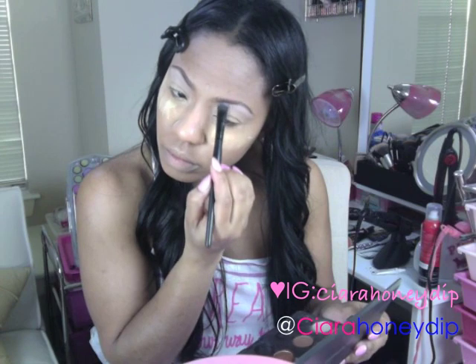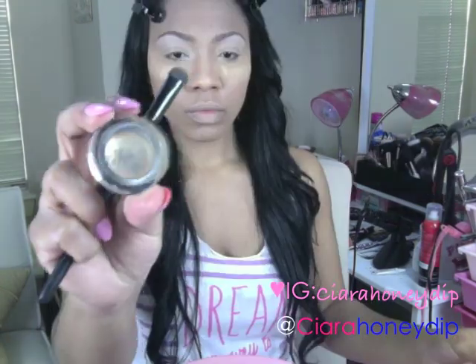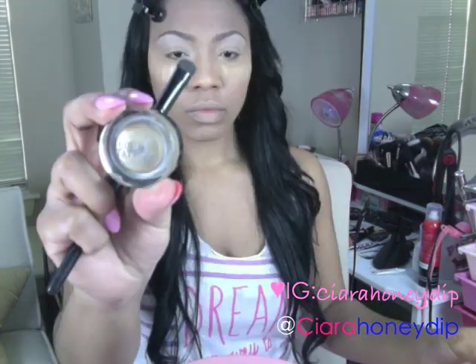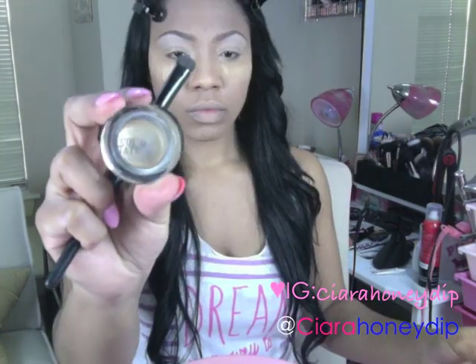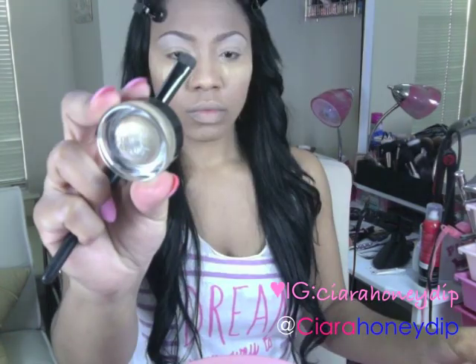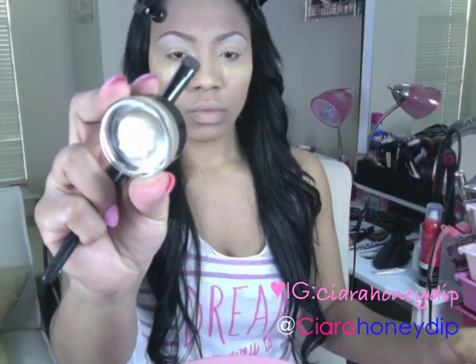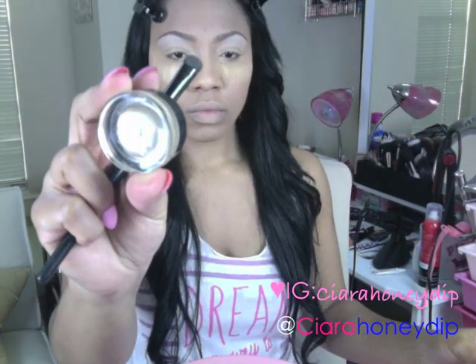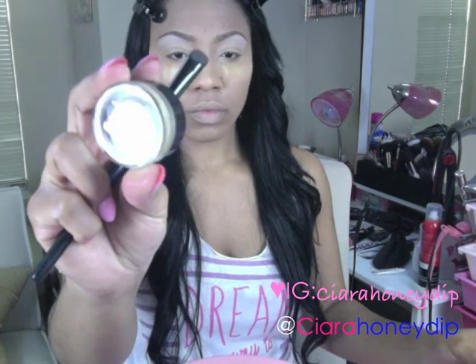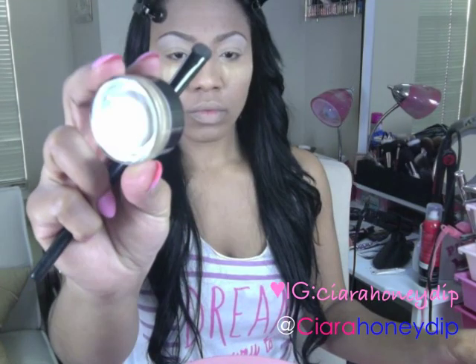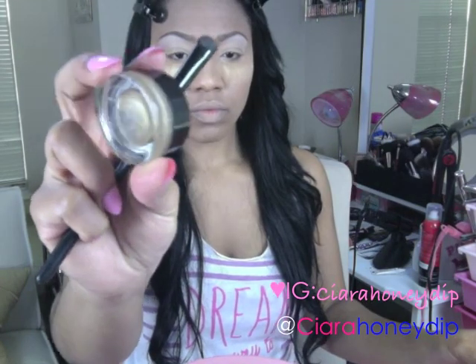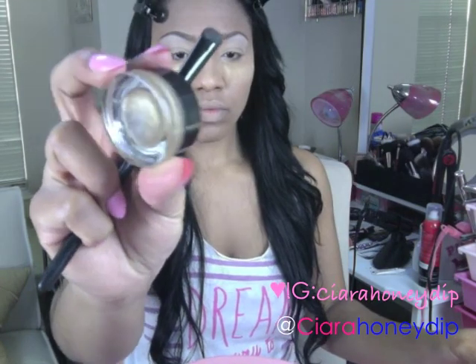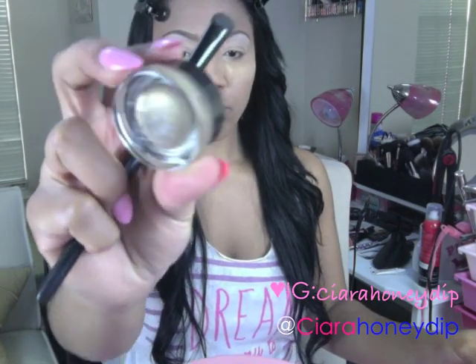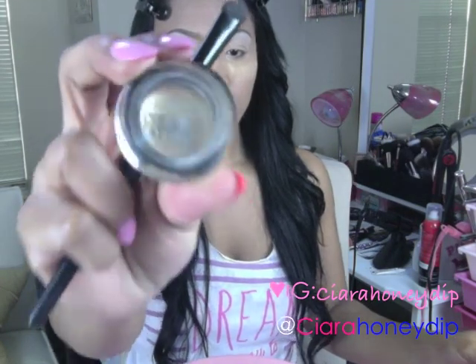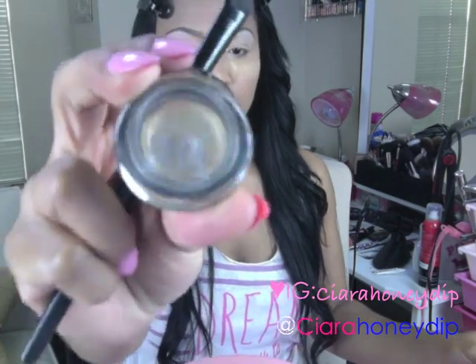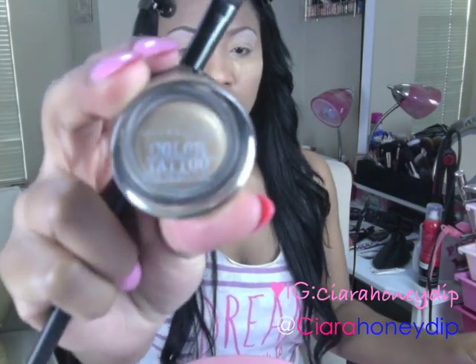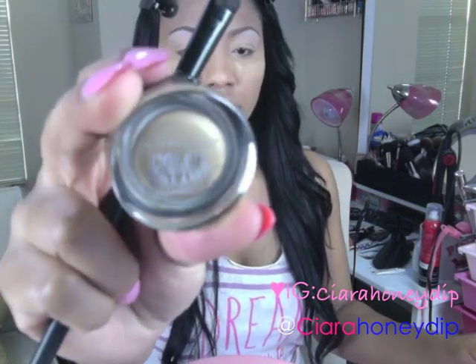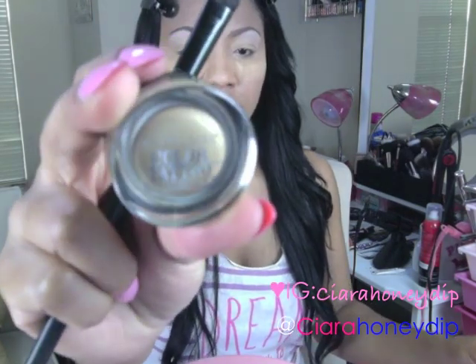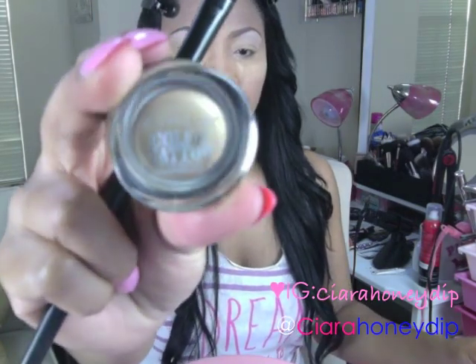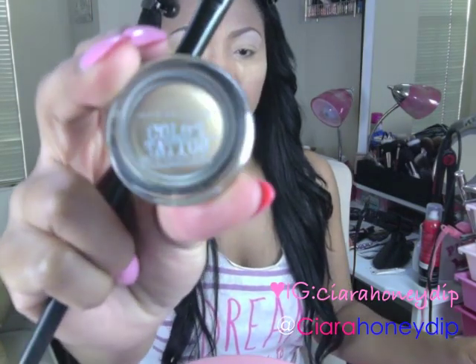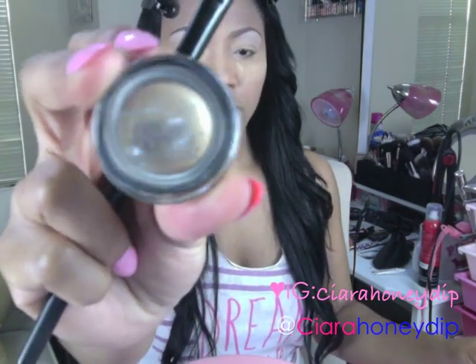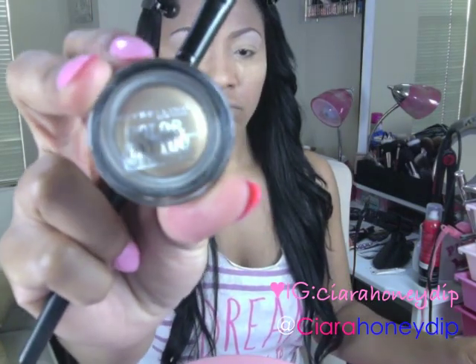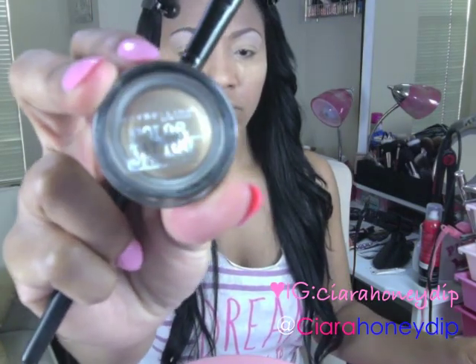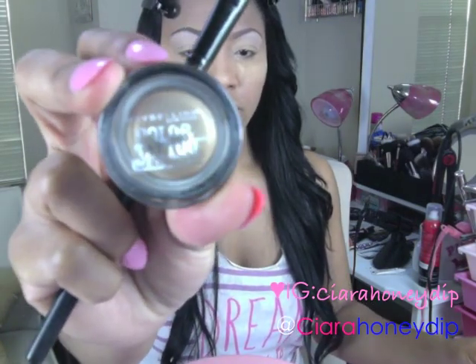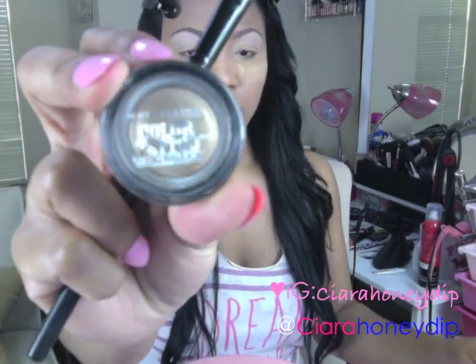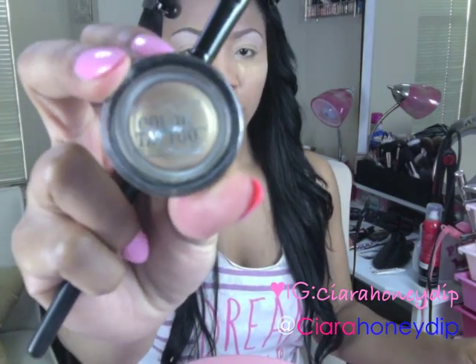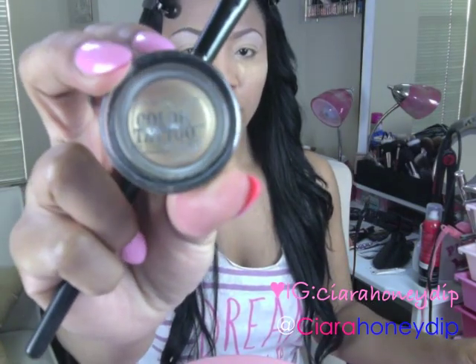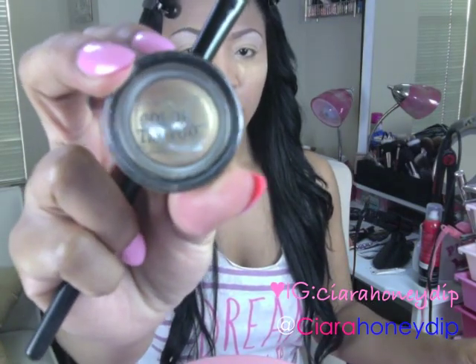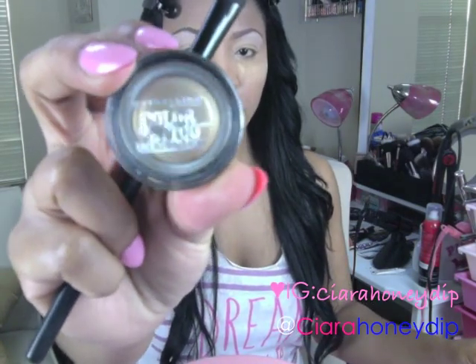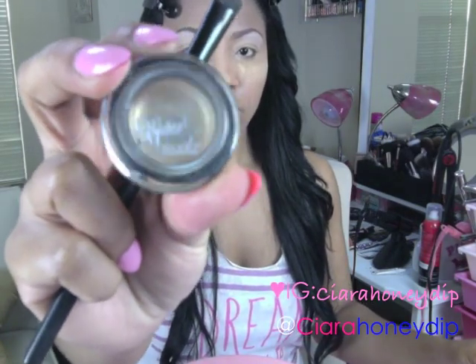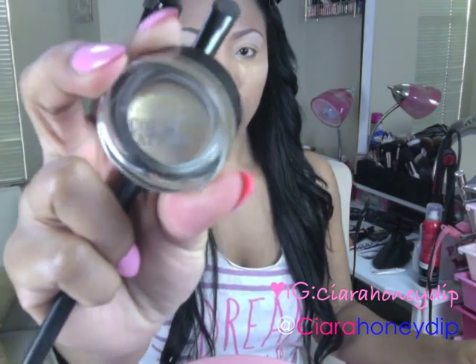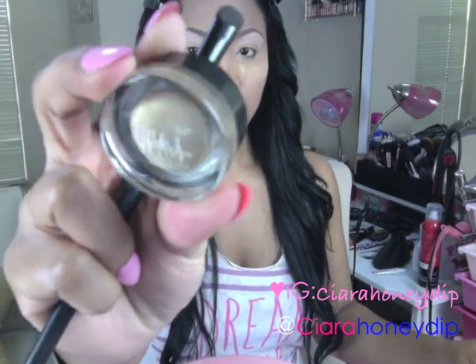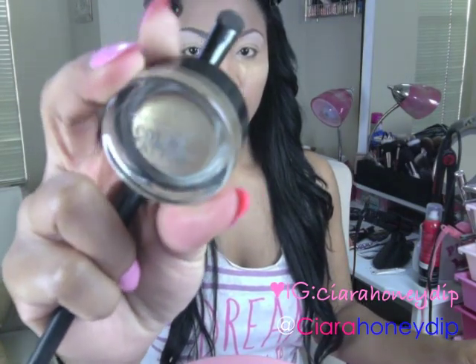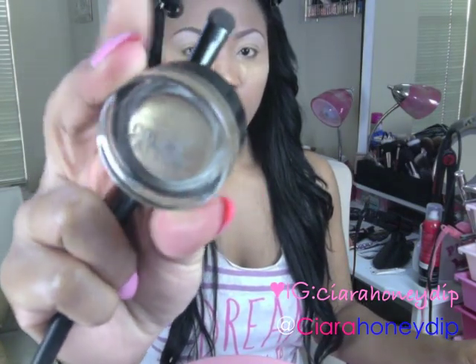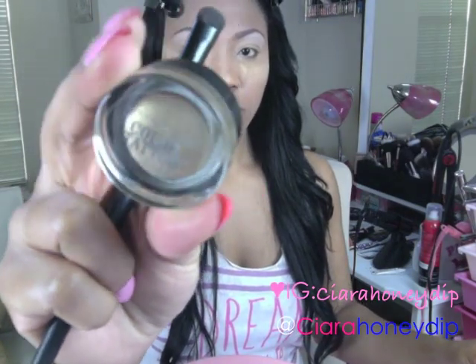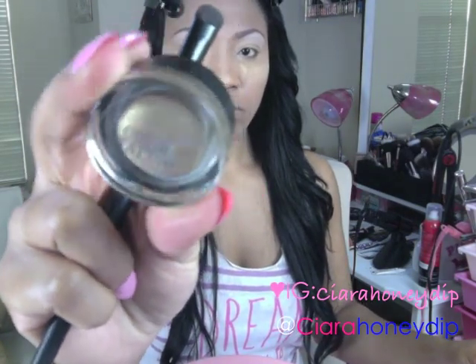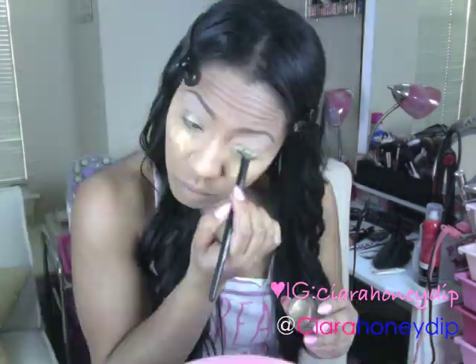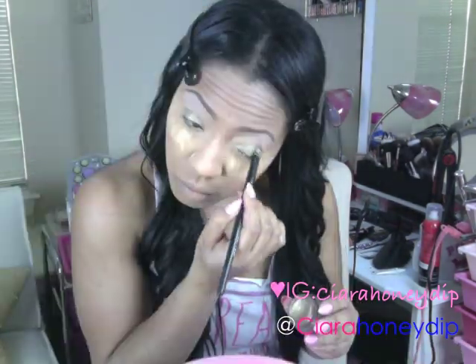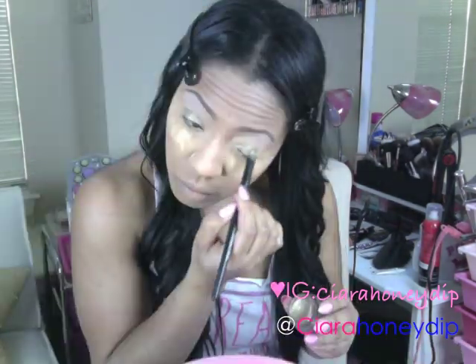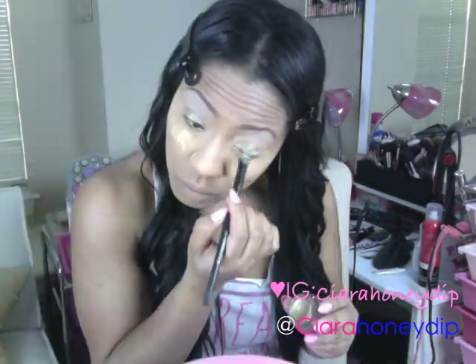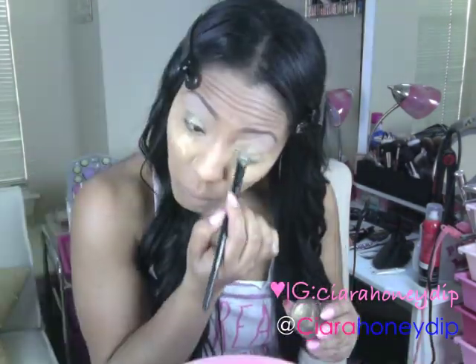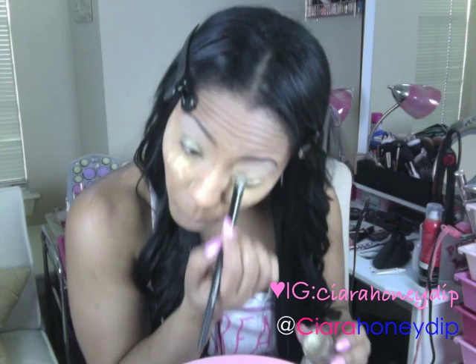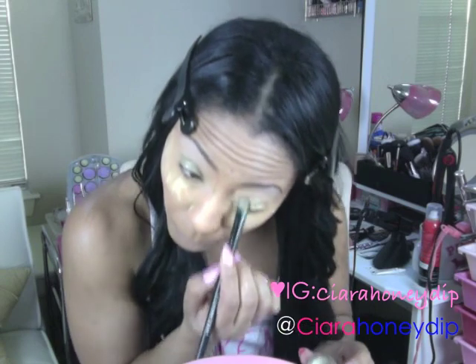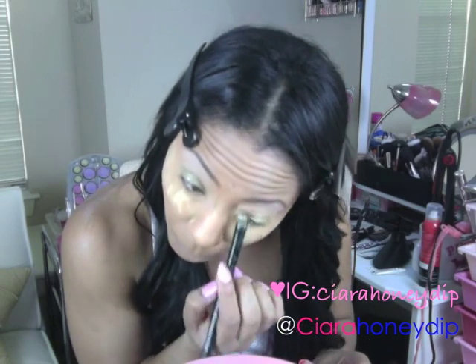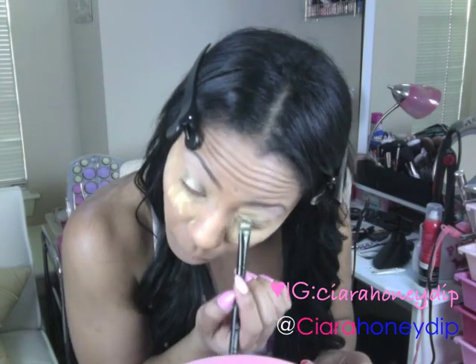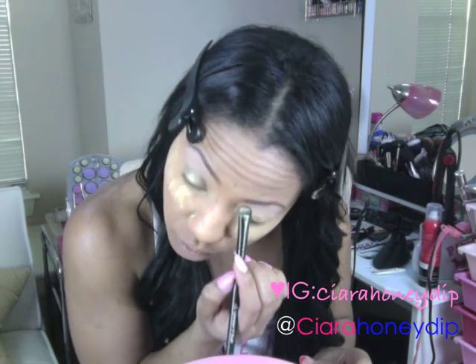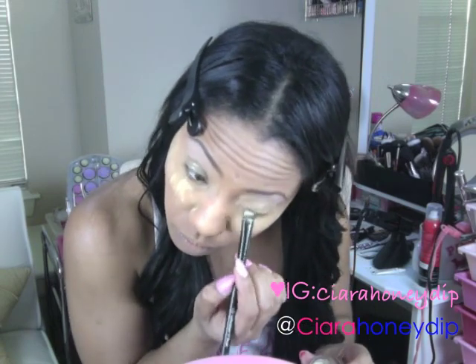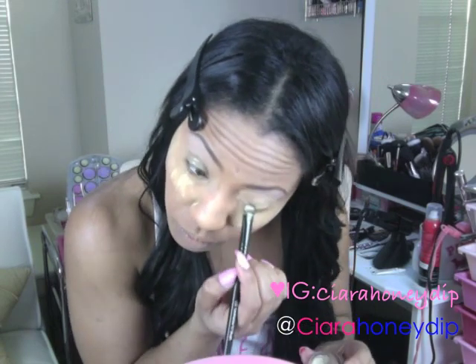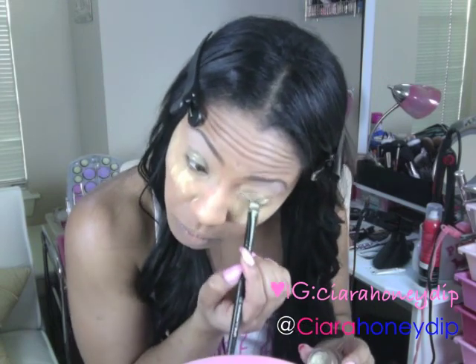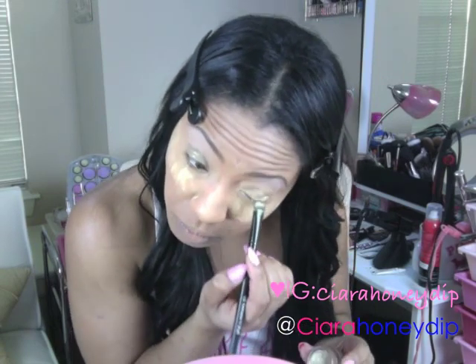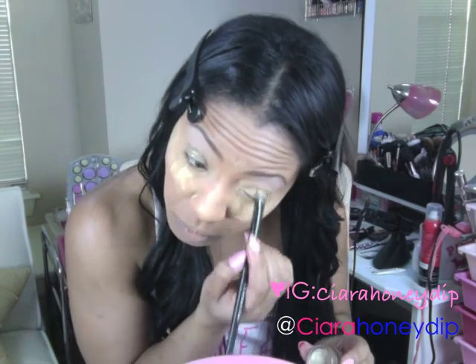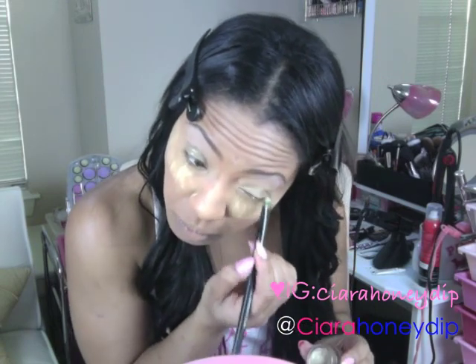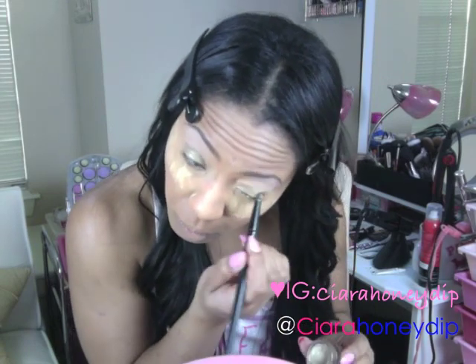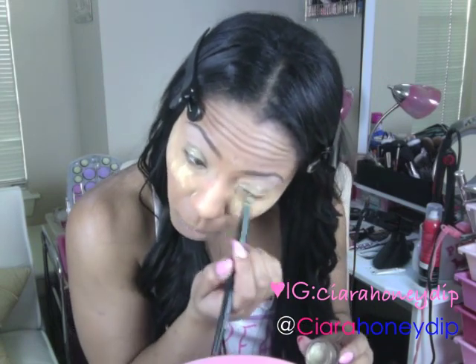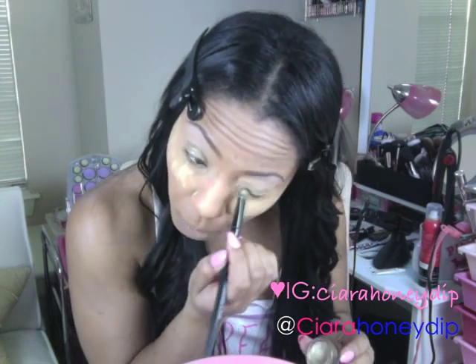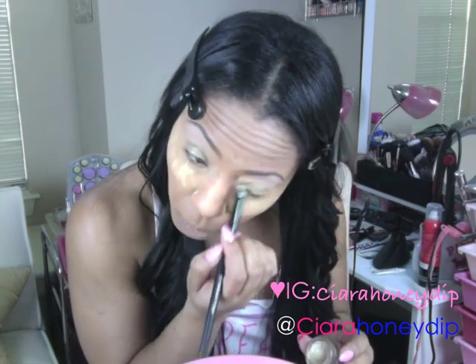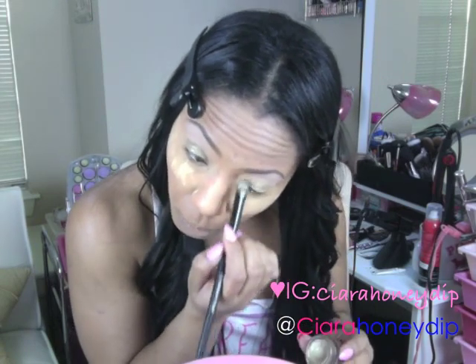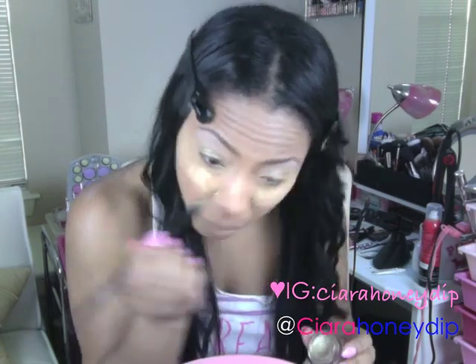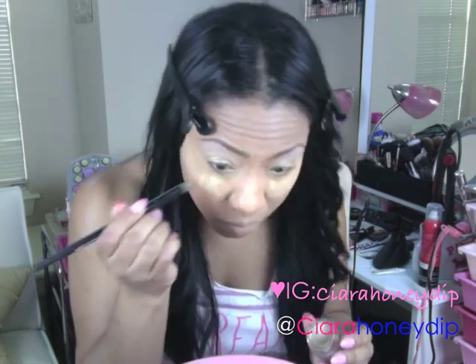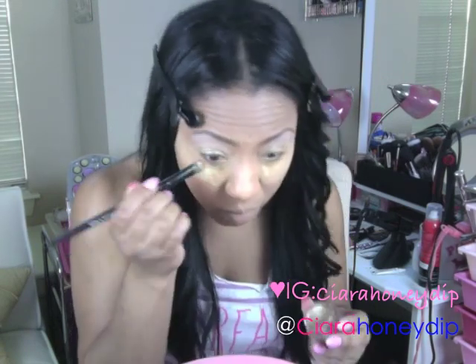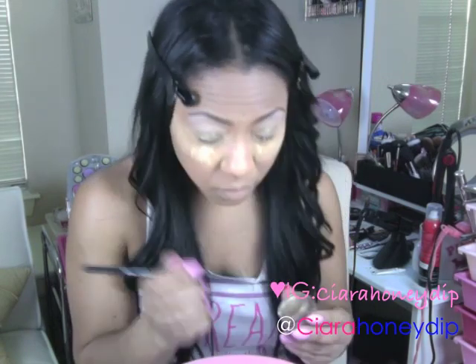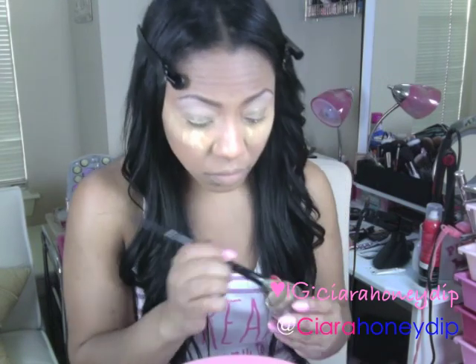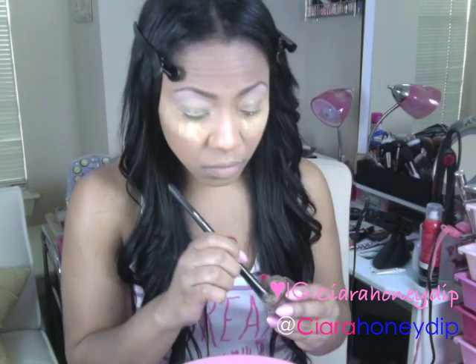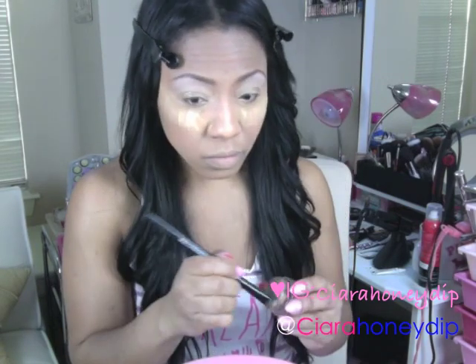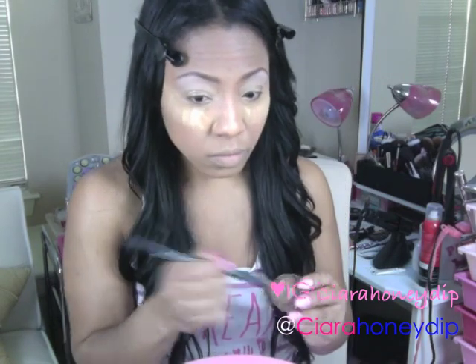I'm going to put Maybelline's Color Tattoo in Bold Gold on my eyelids as a base.